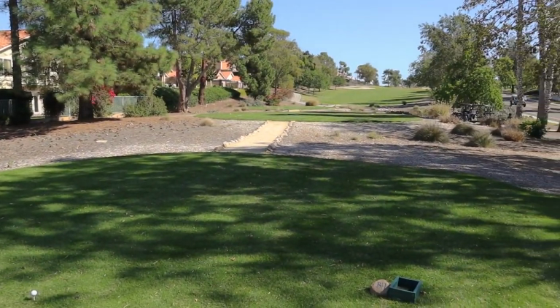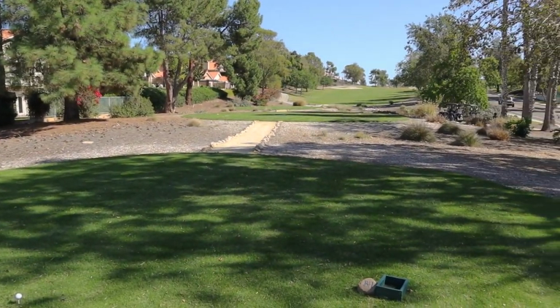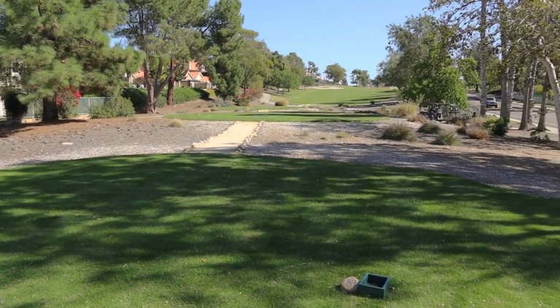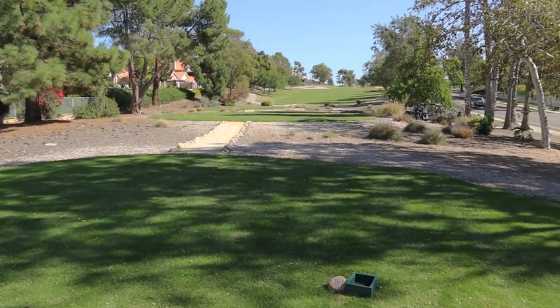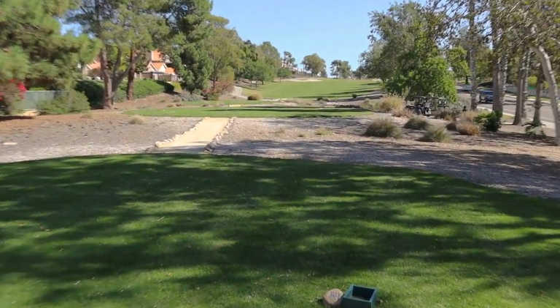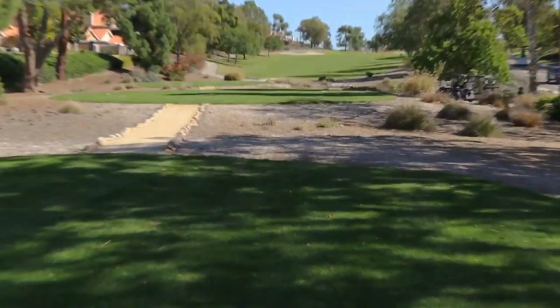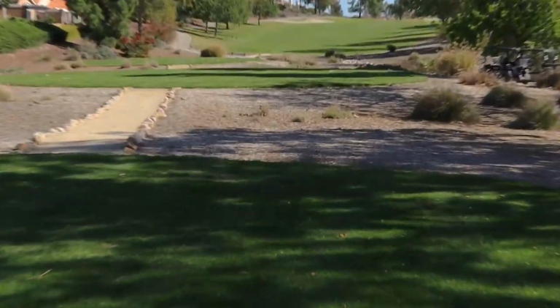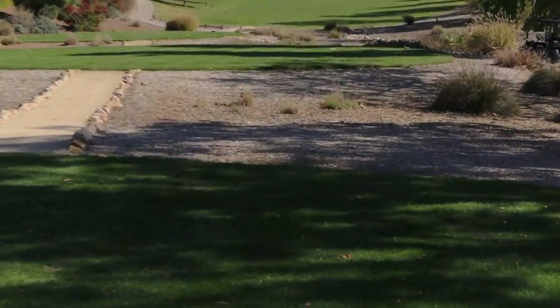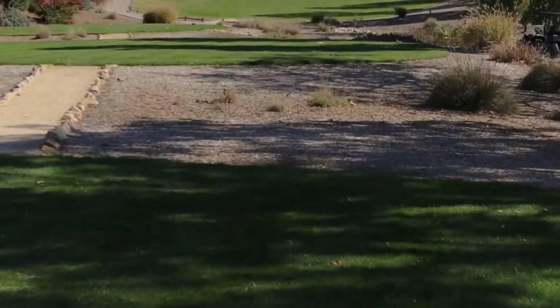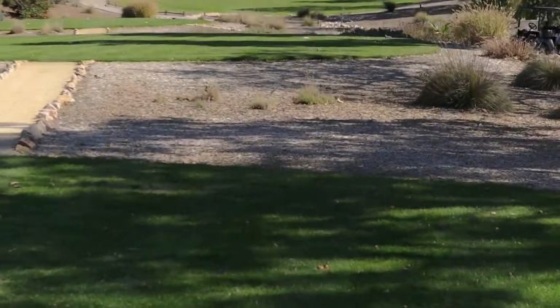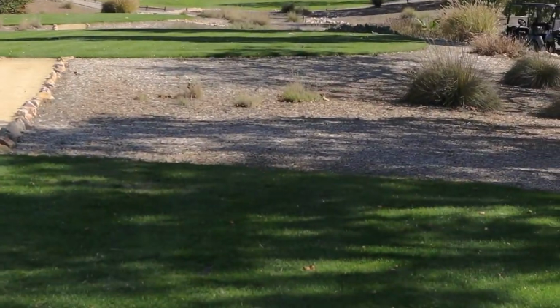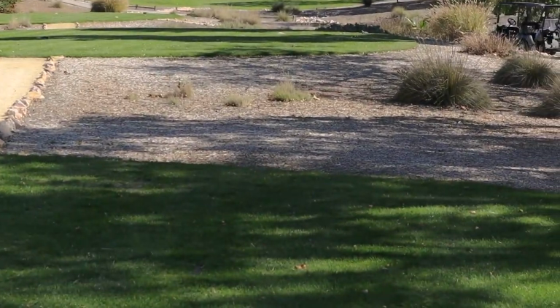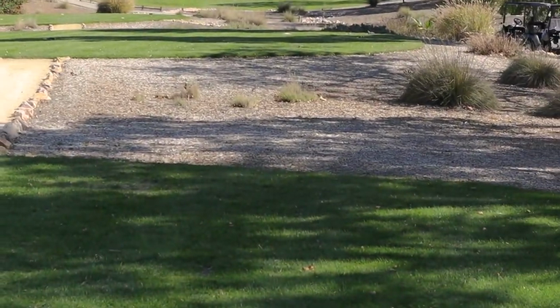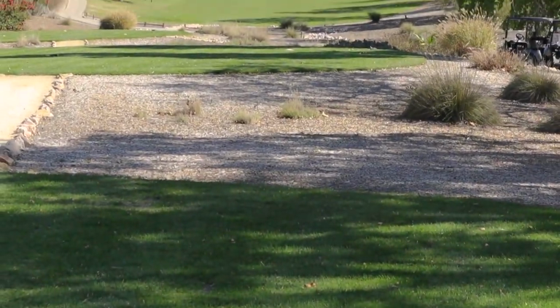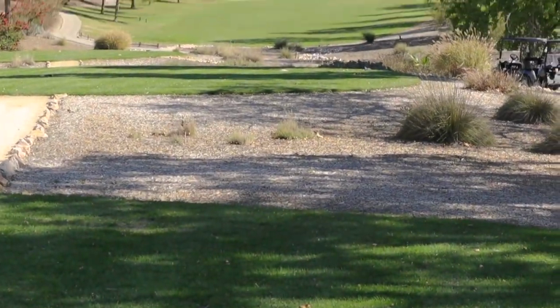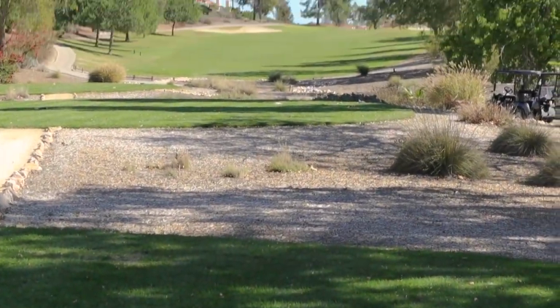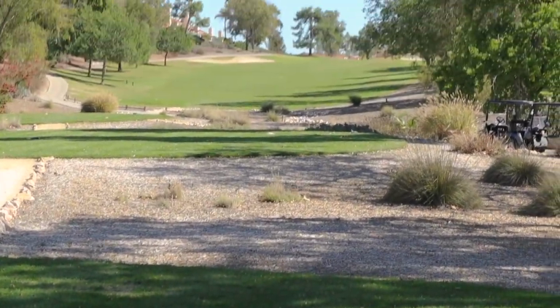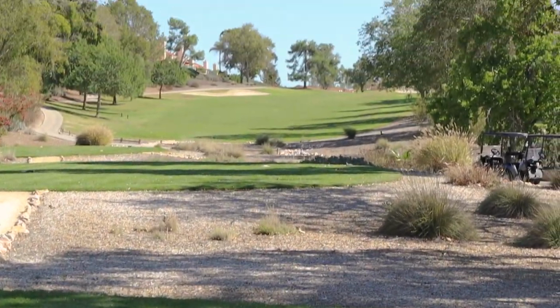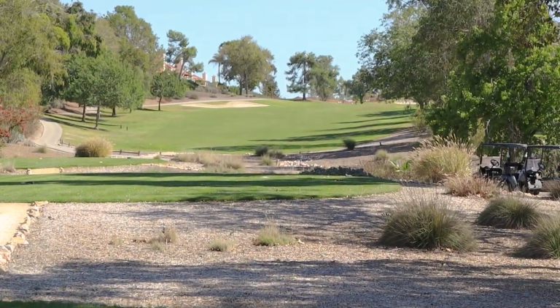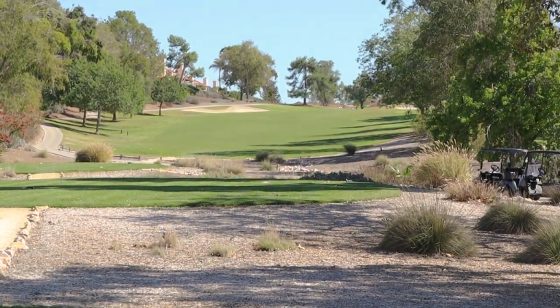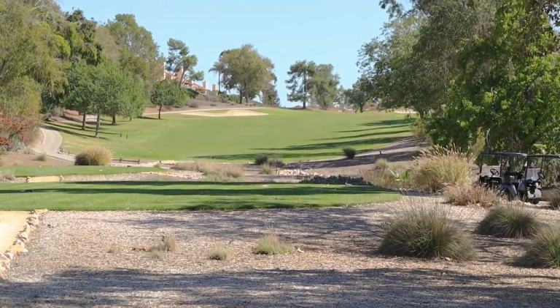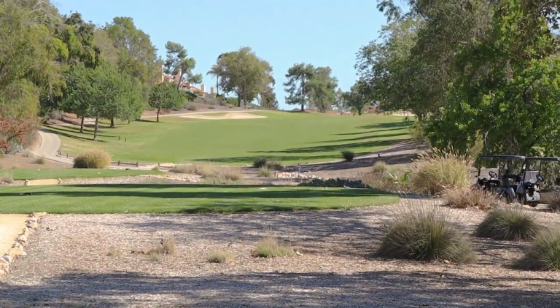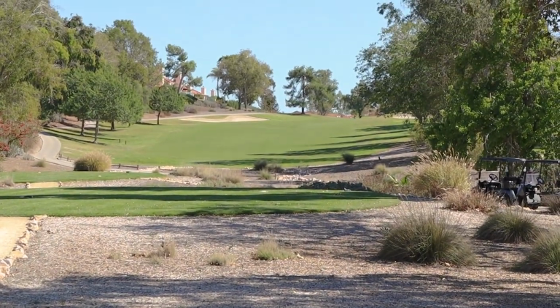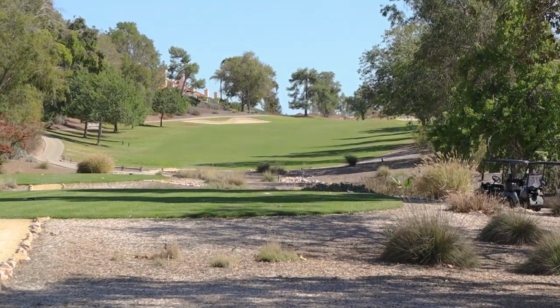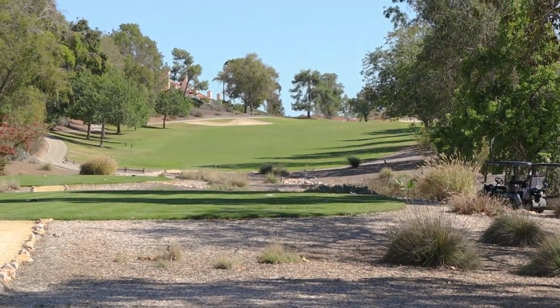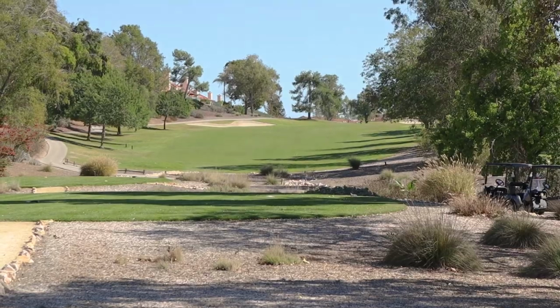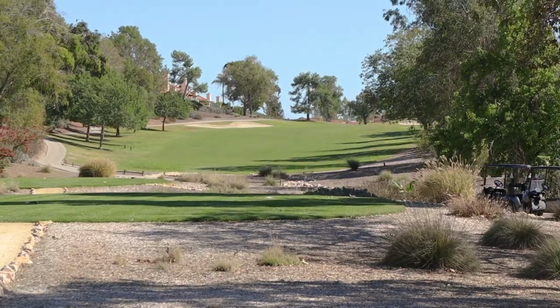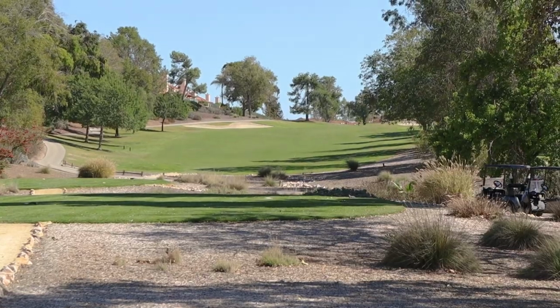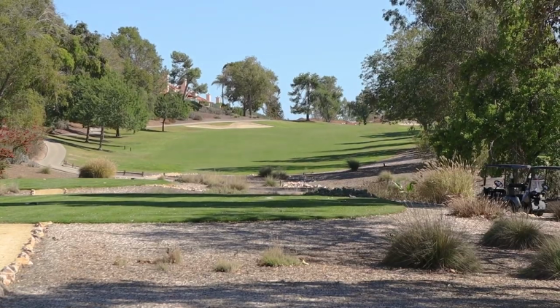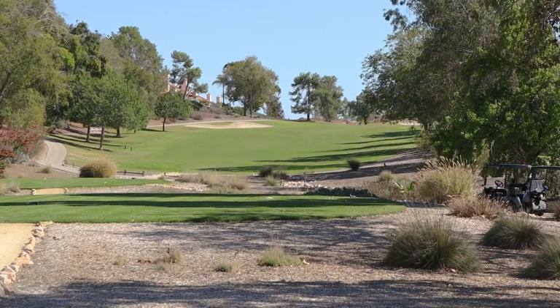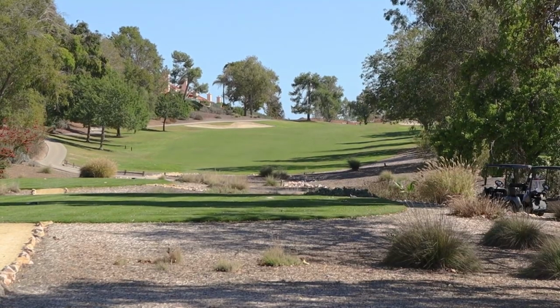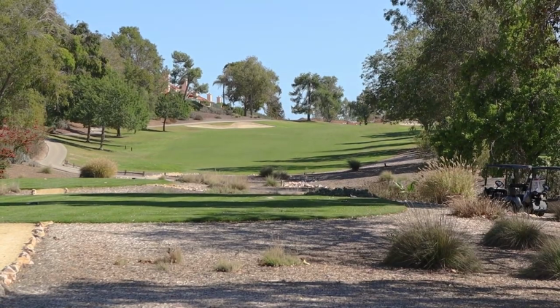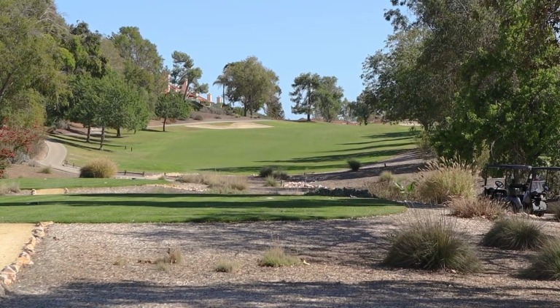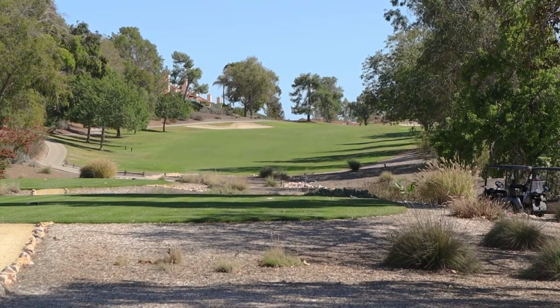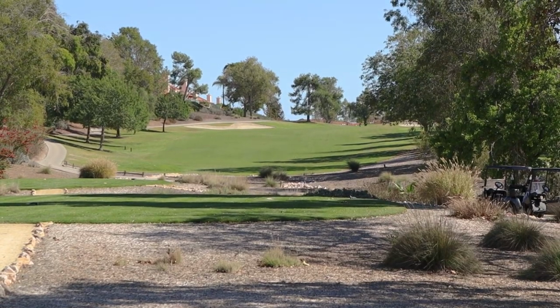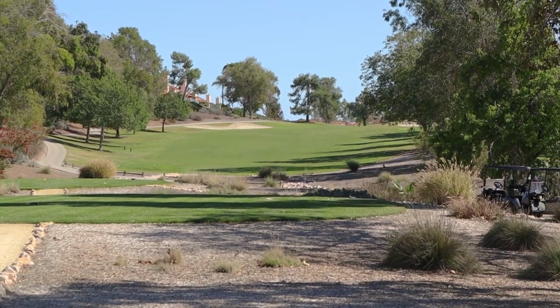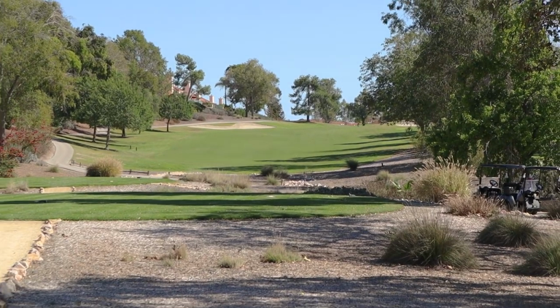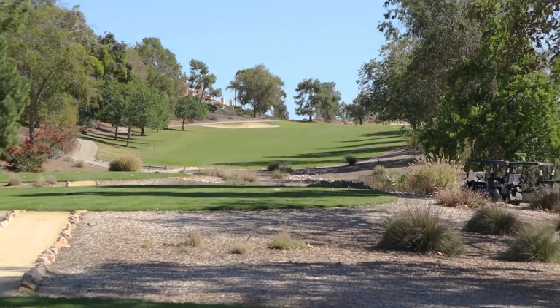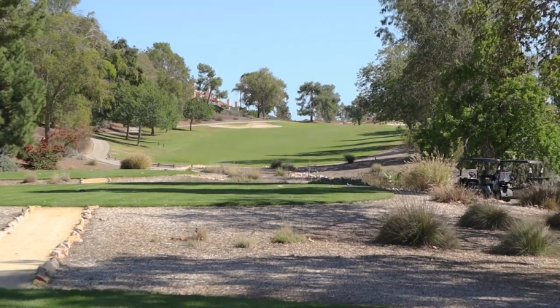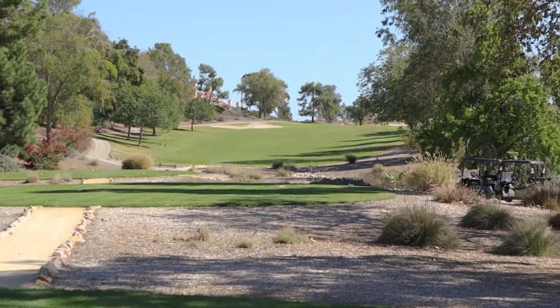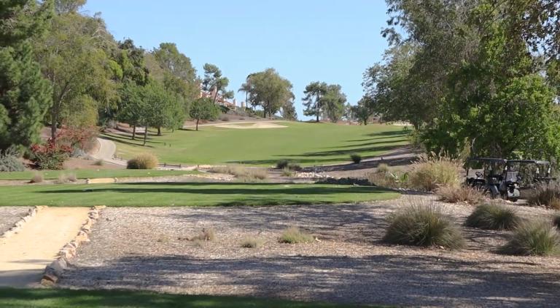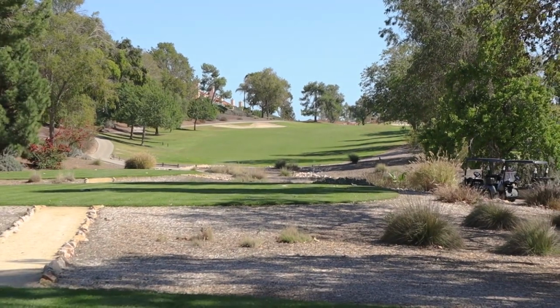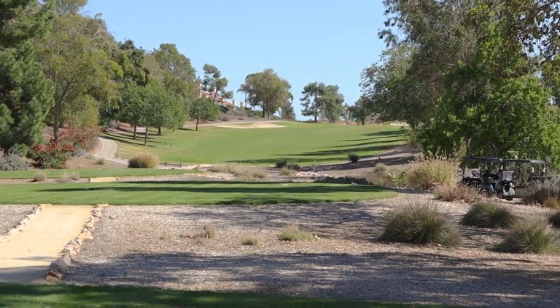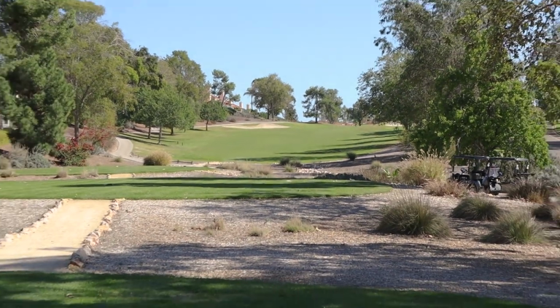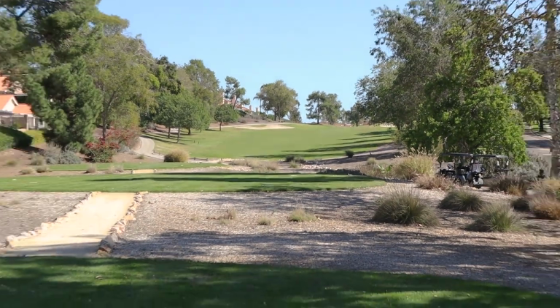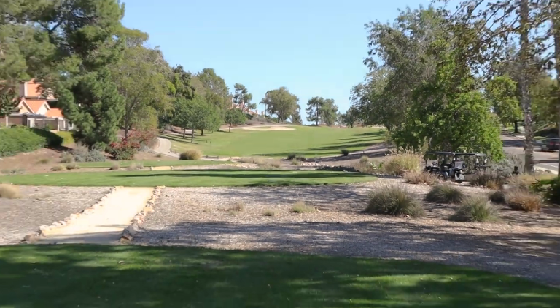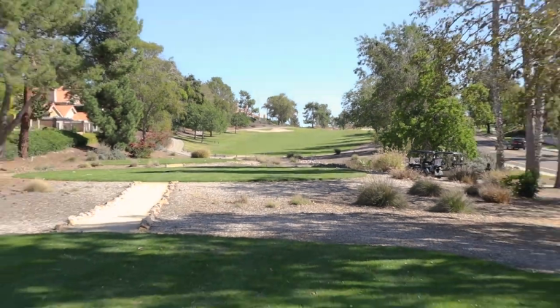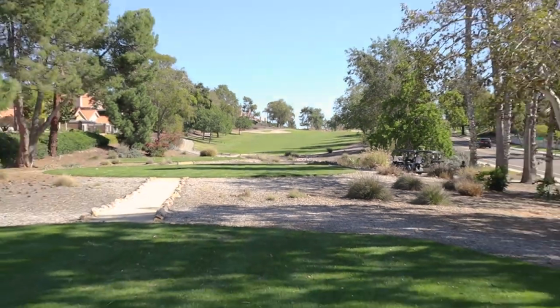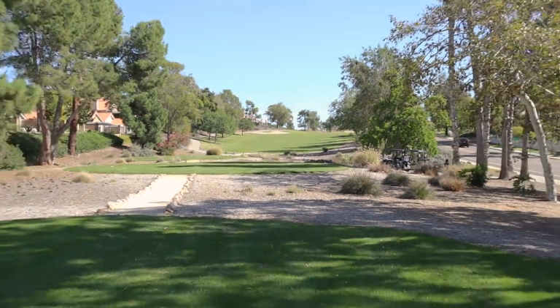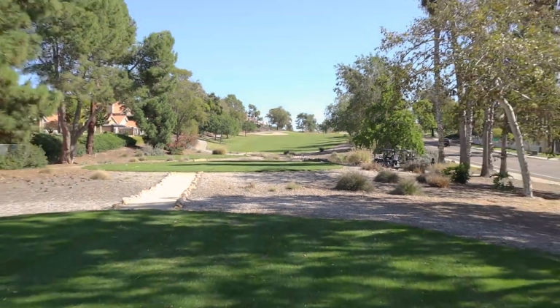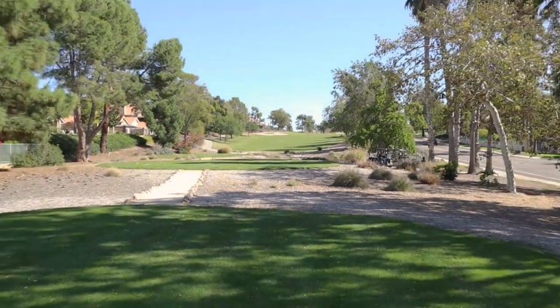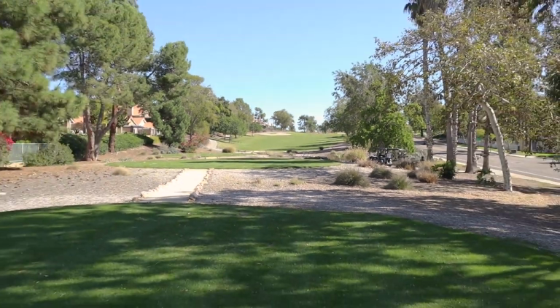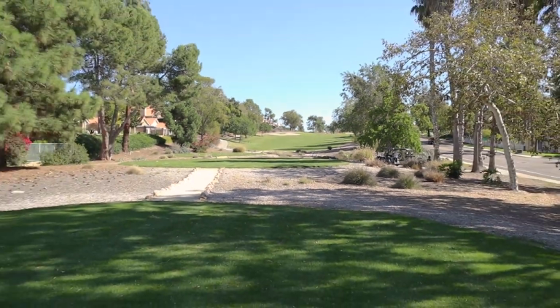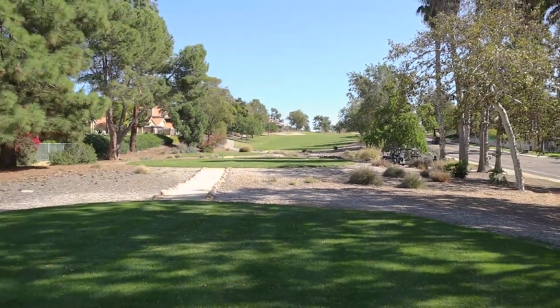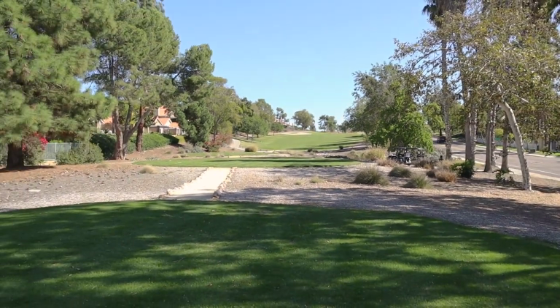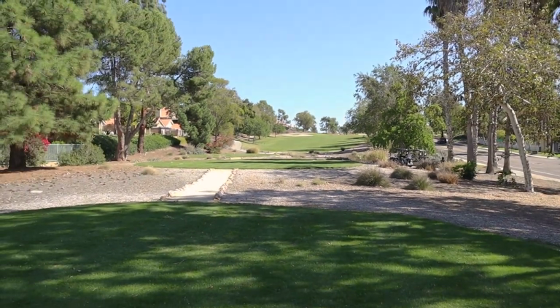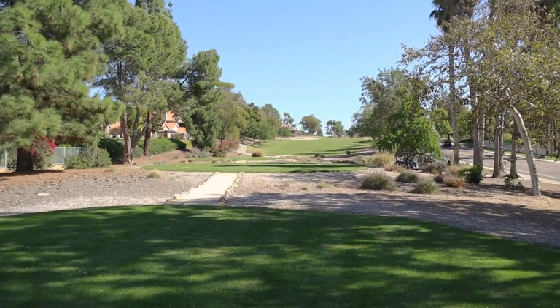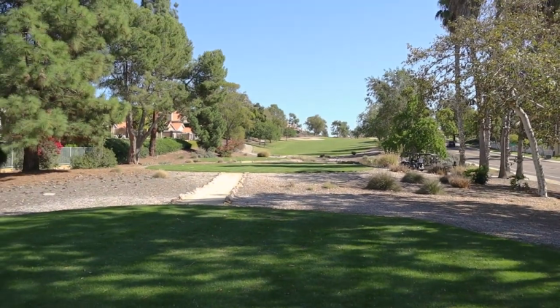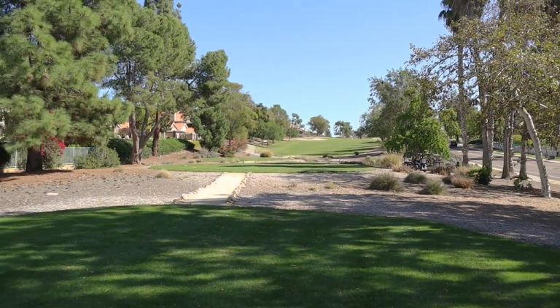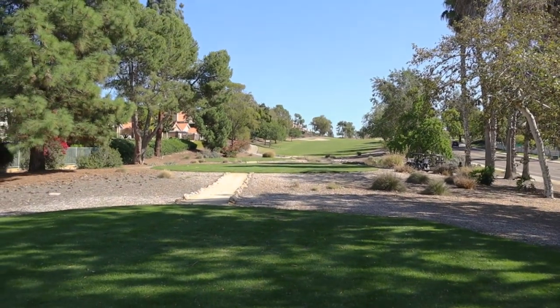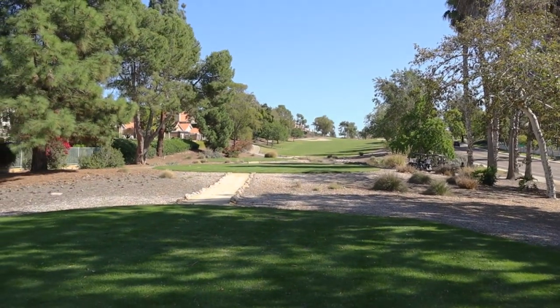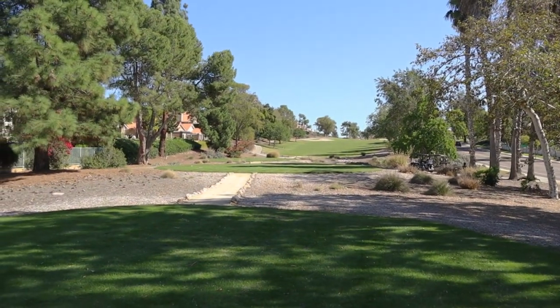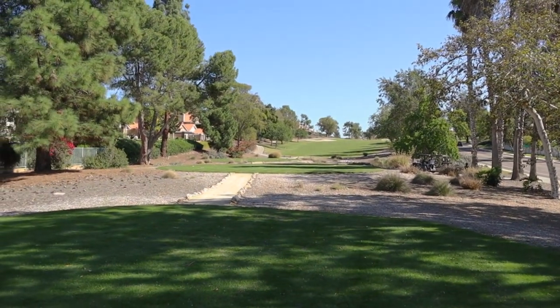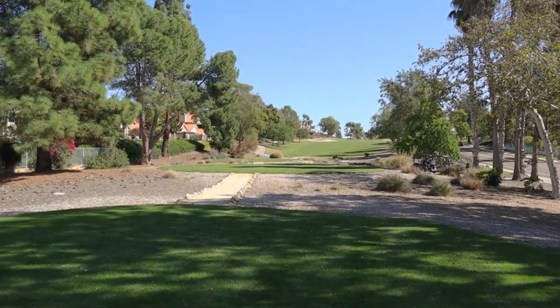The bunker on the left is easily in play, and there's one out there on the right that these boys can get over. Drive a wedge though if you had a good drive.